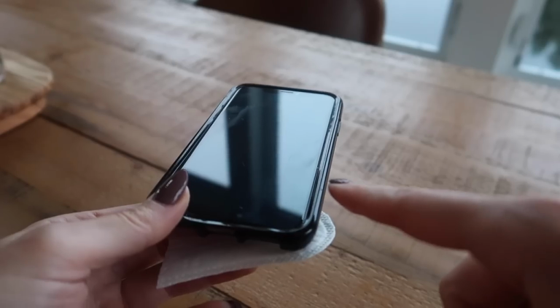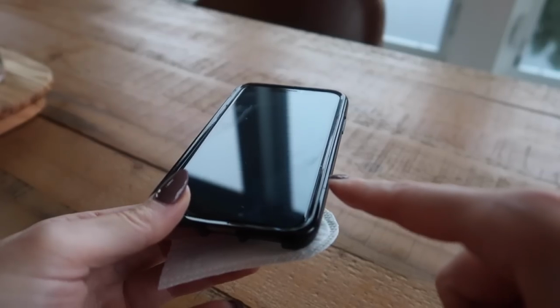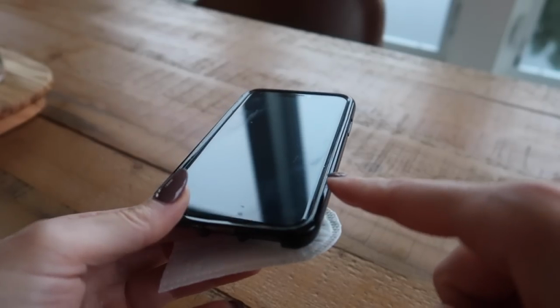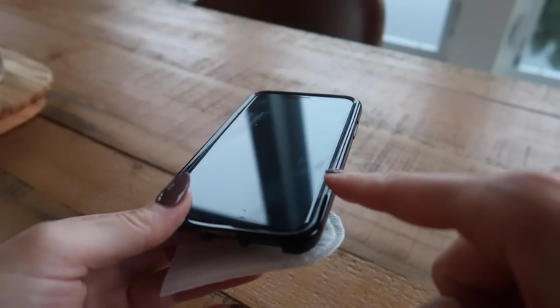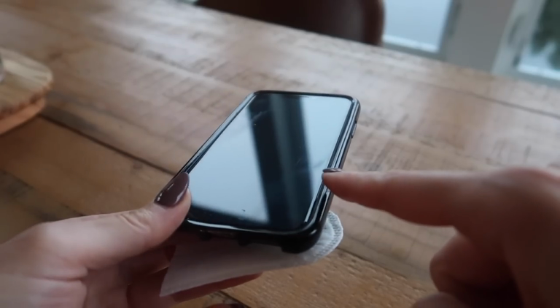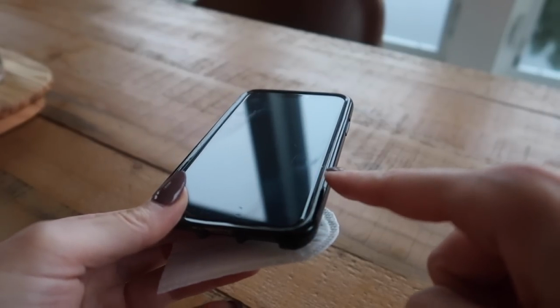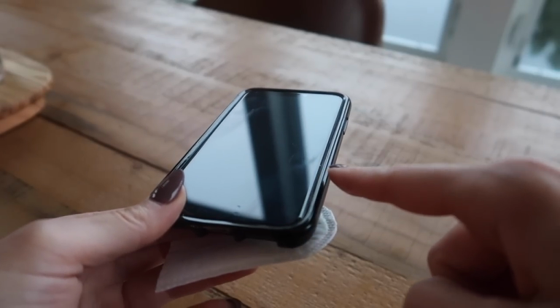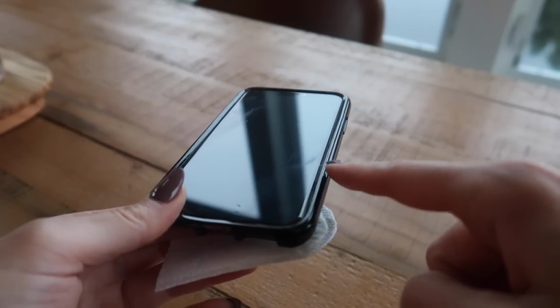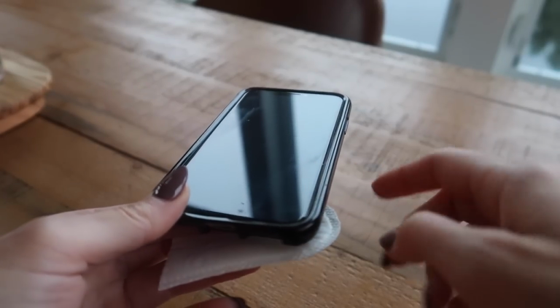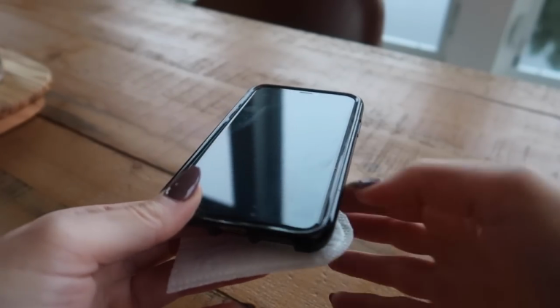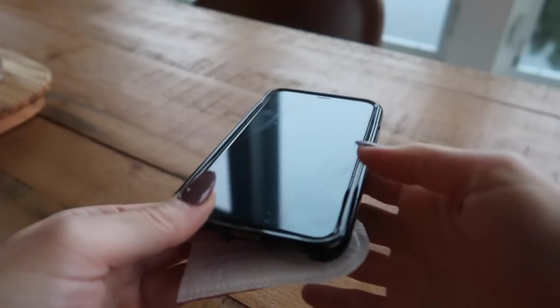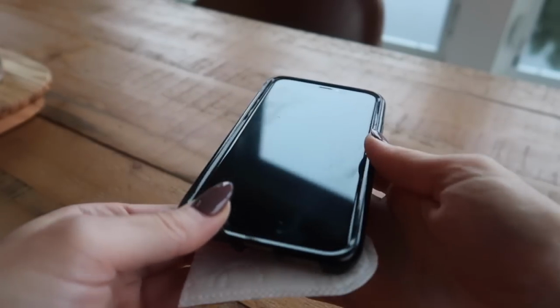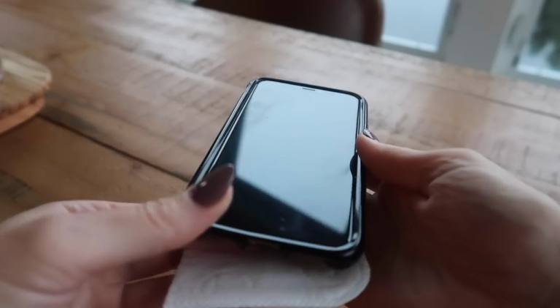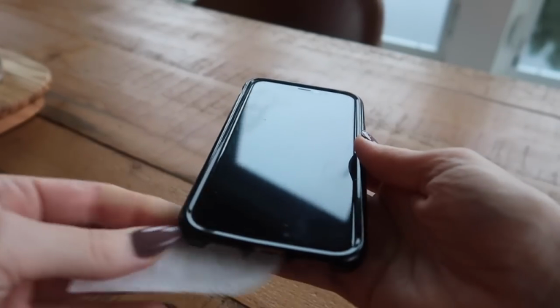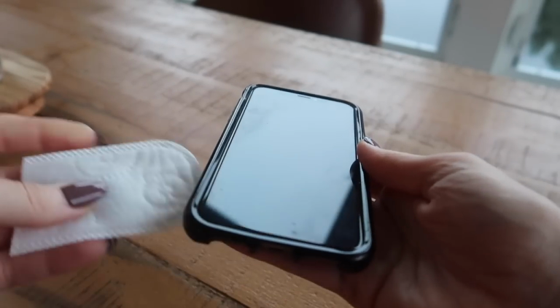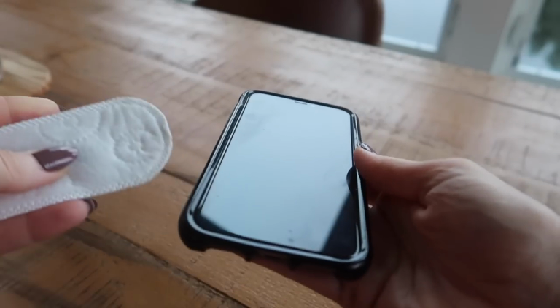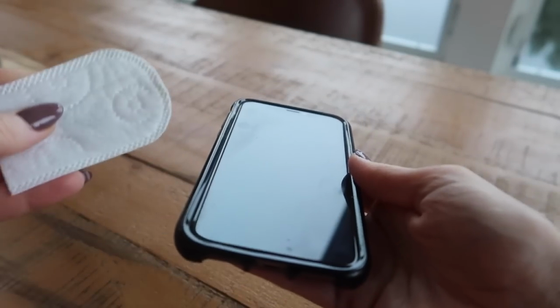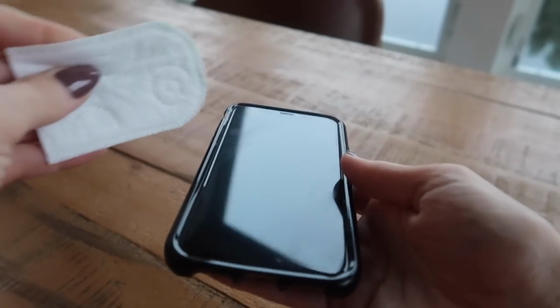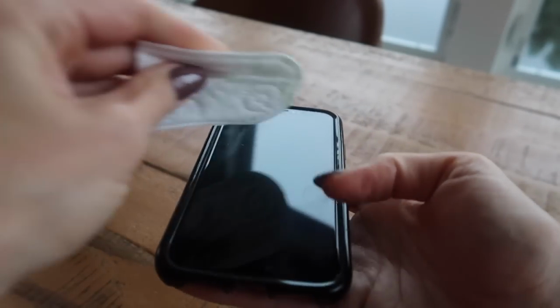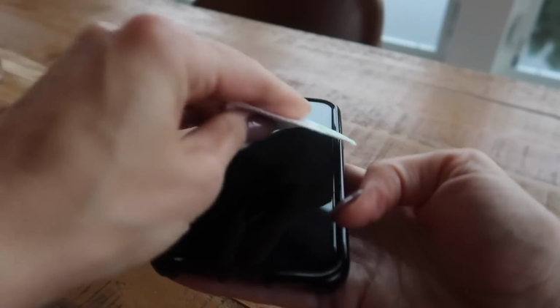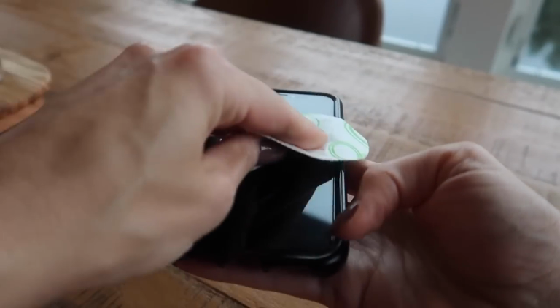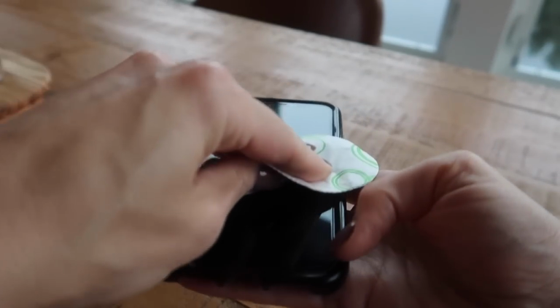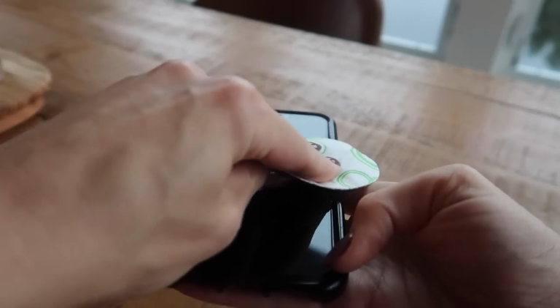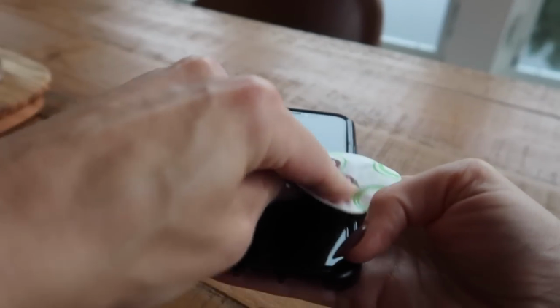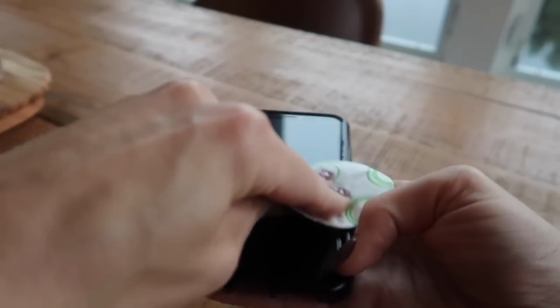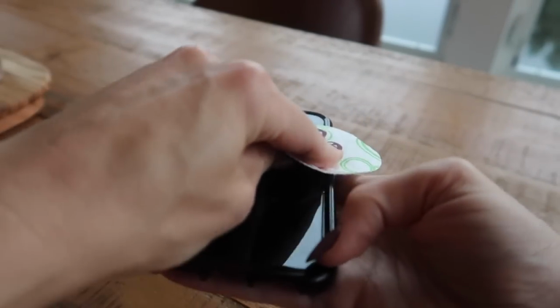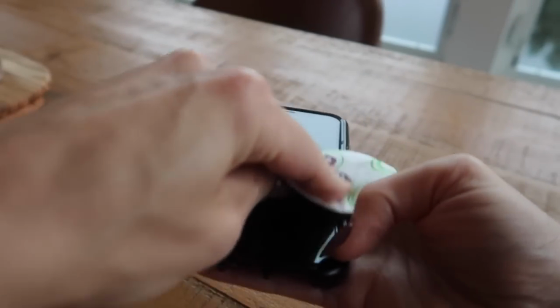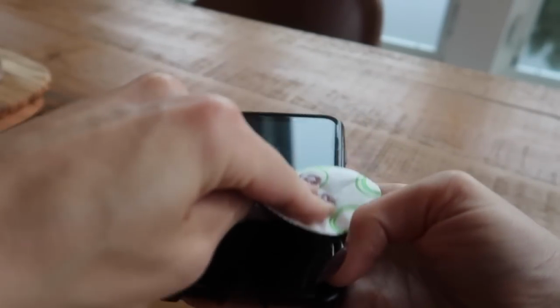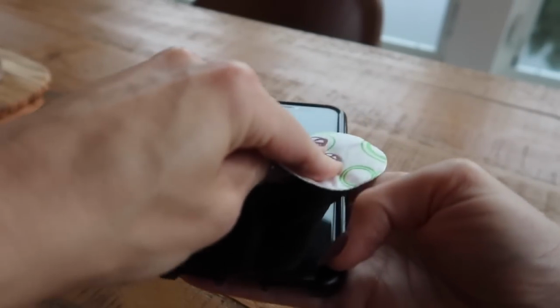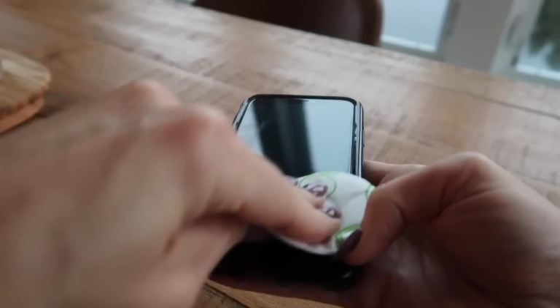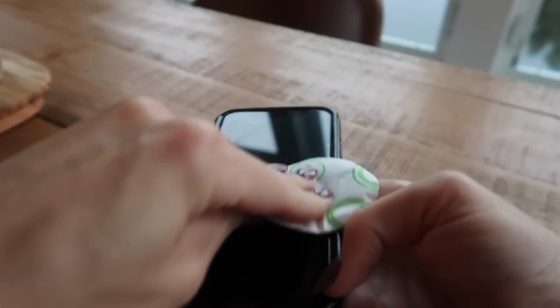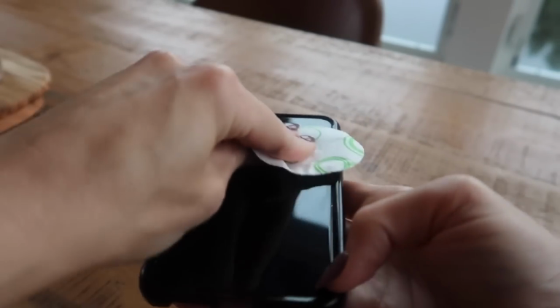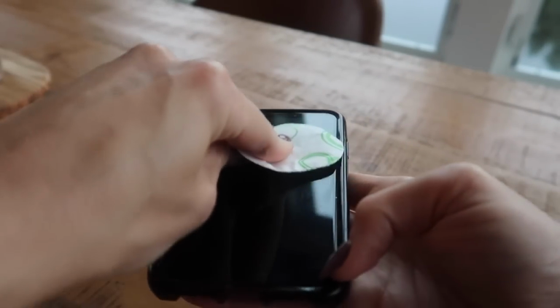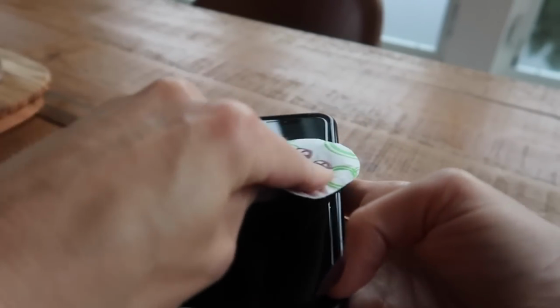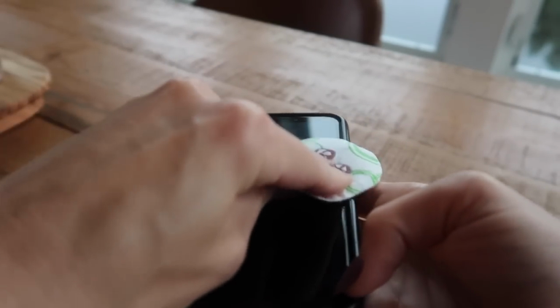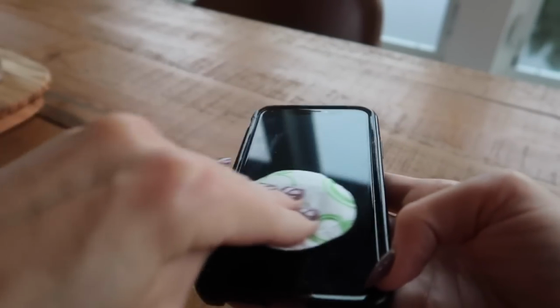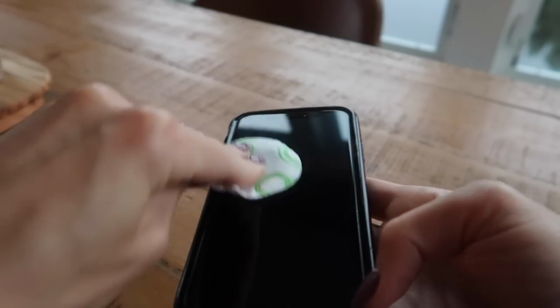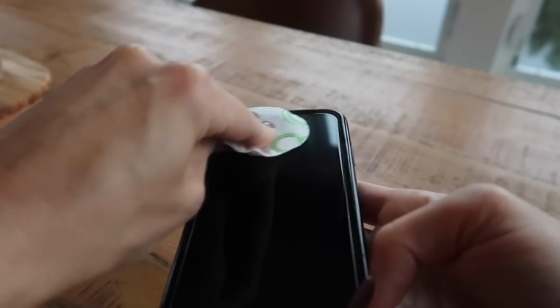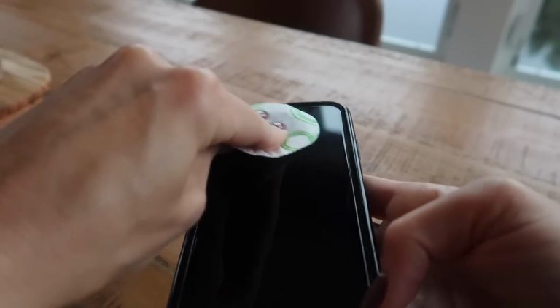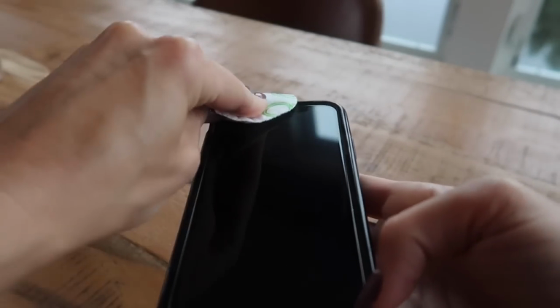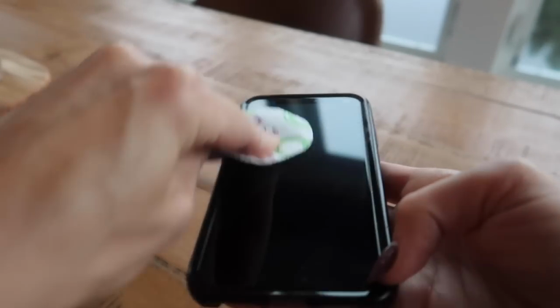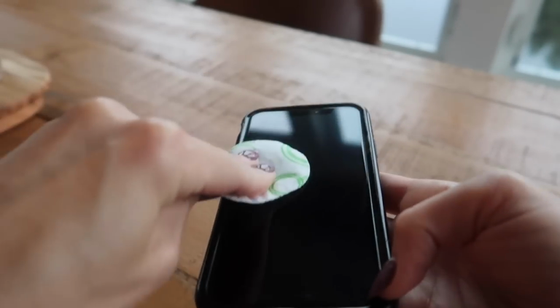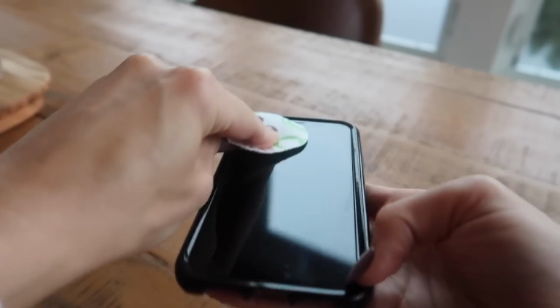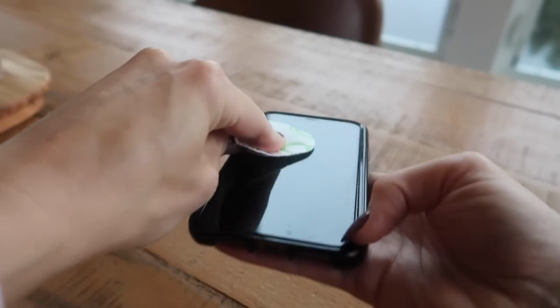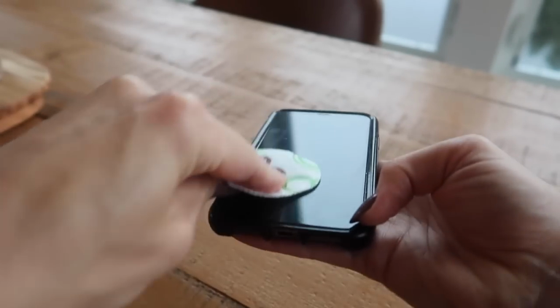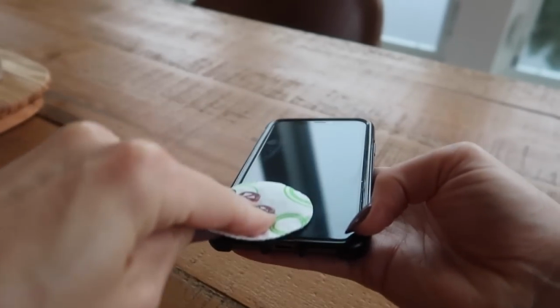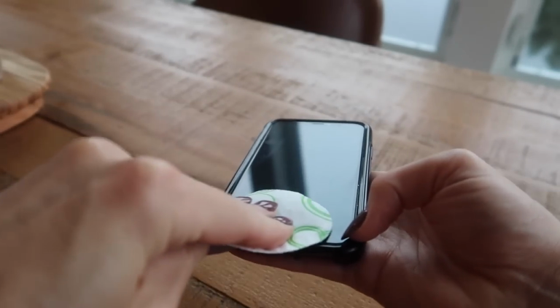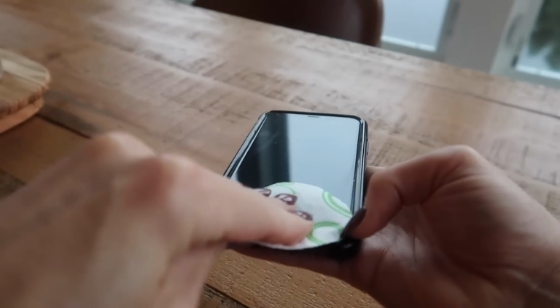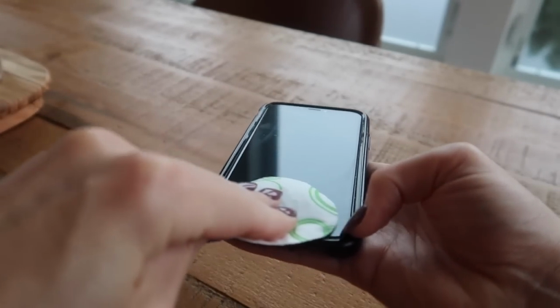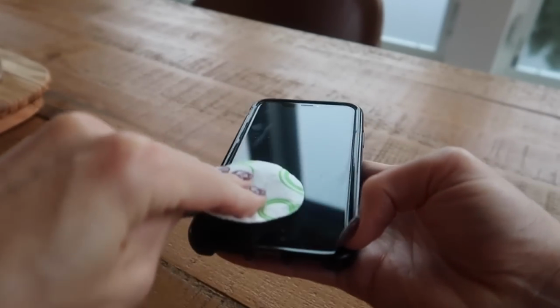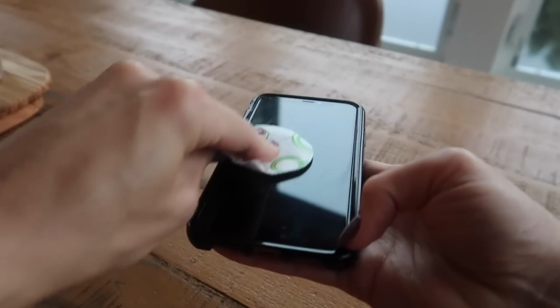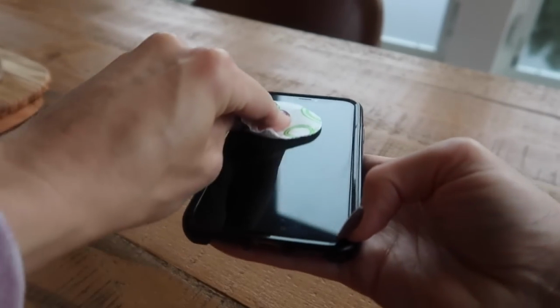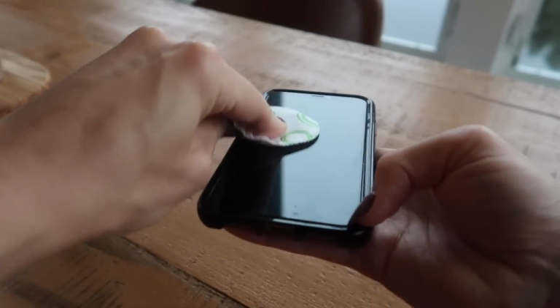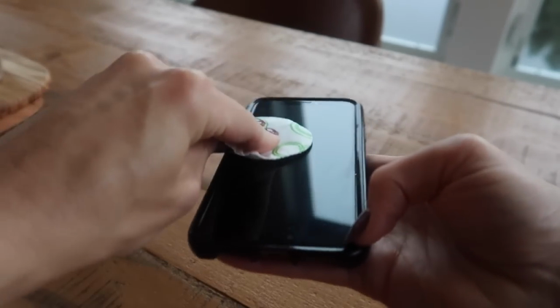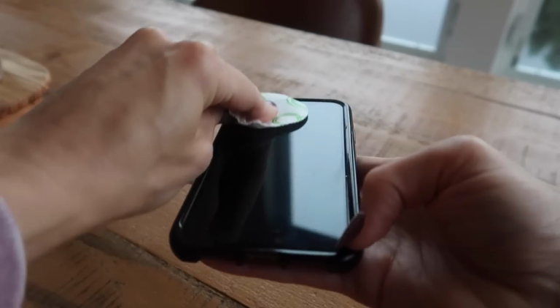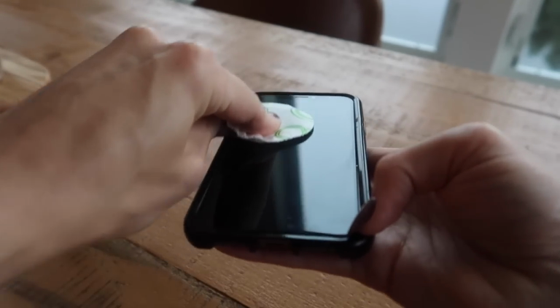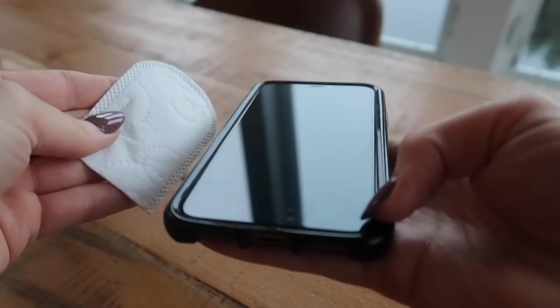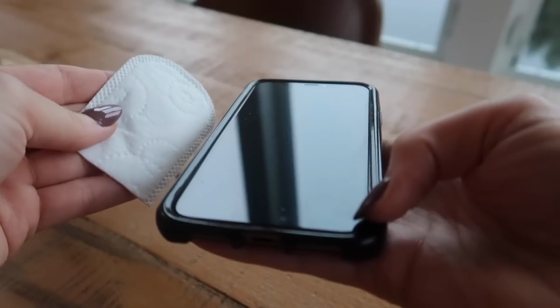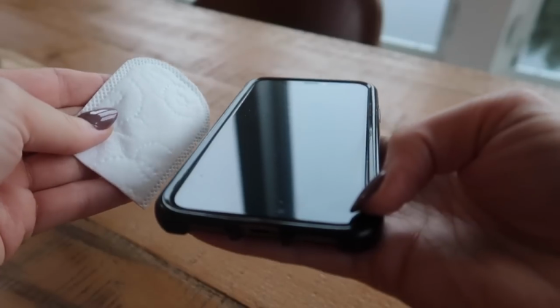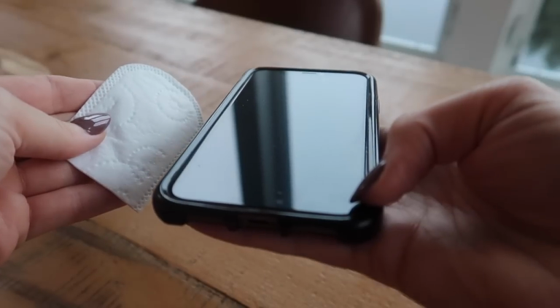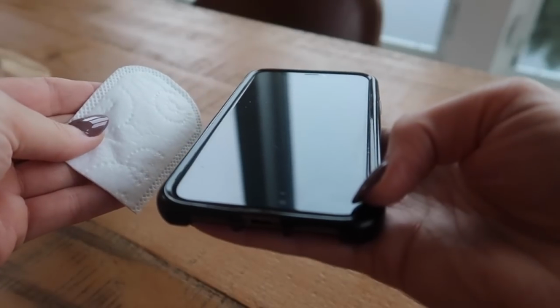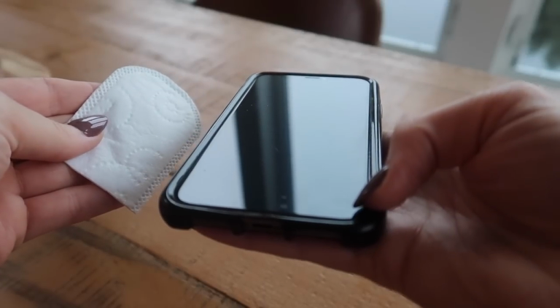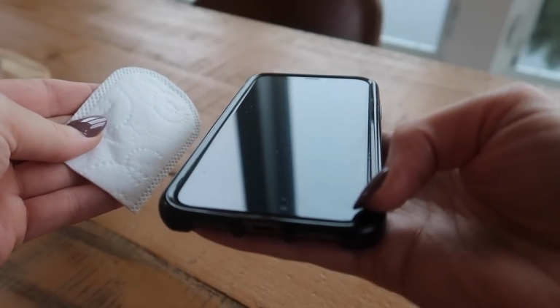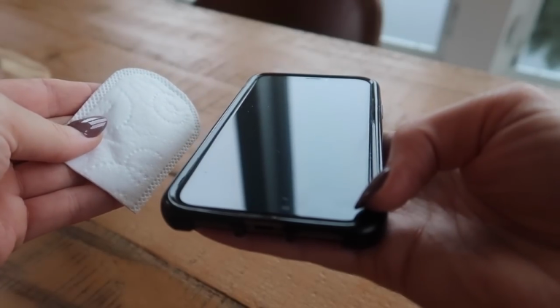You see this on my phone — how dirty and filthy that gets? This is great for cleaning off your phone screen without scratching it. Squeaky clean!